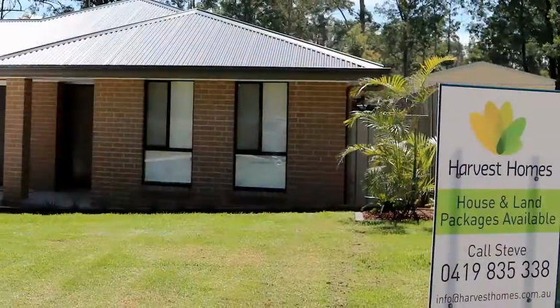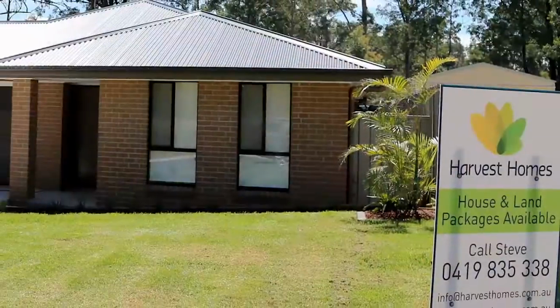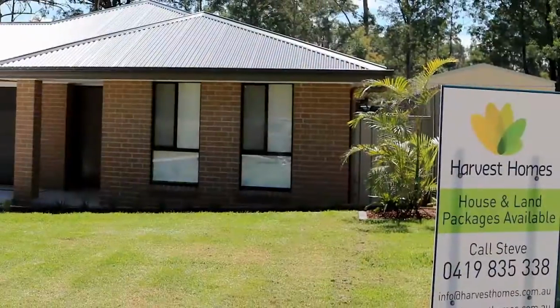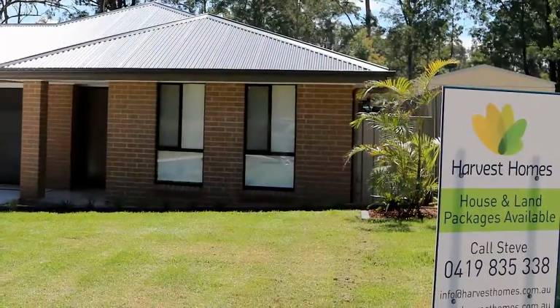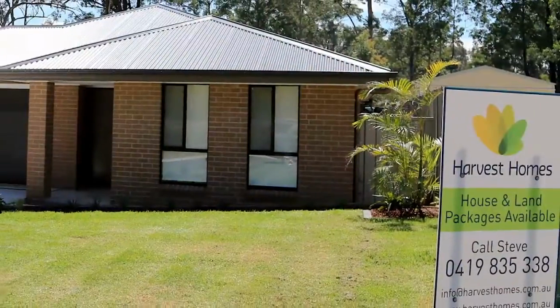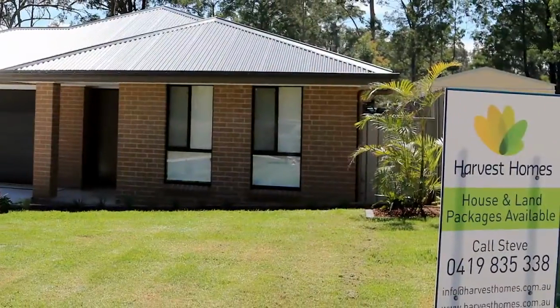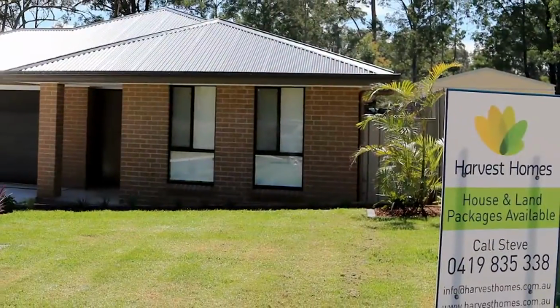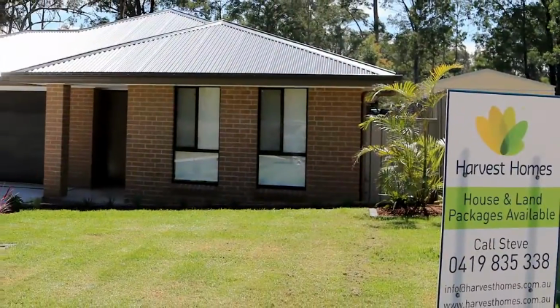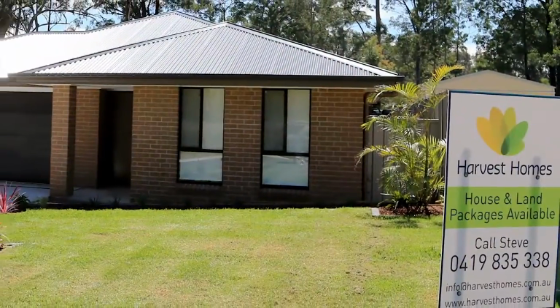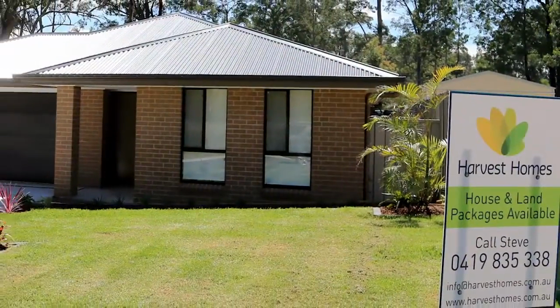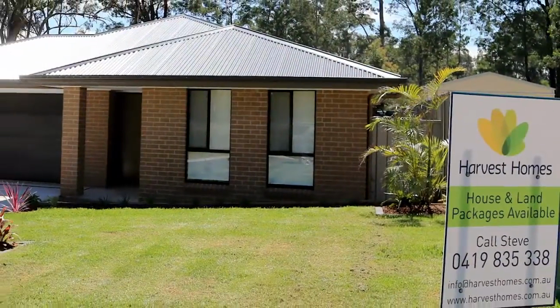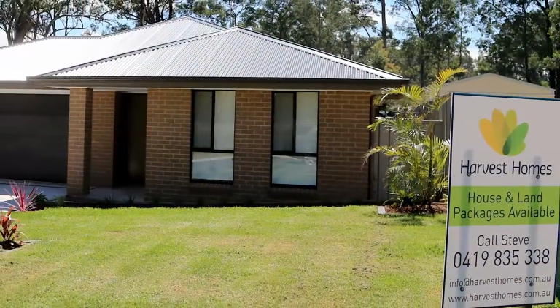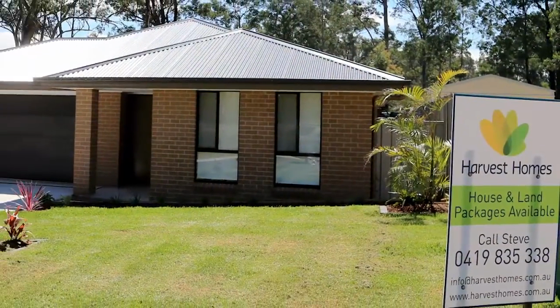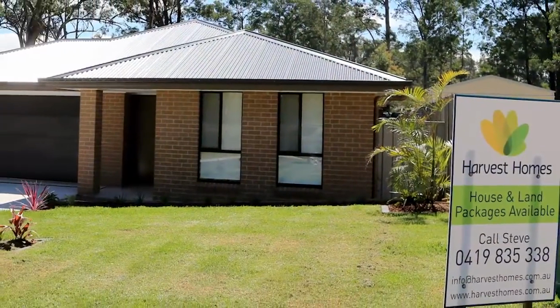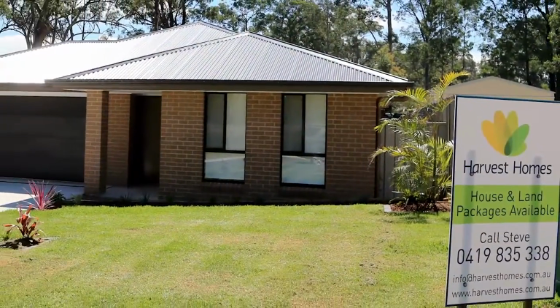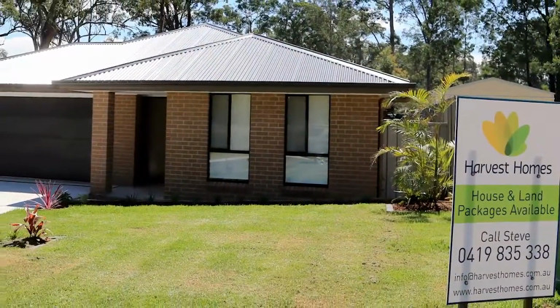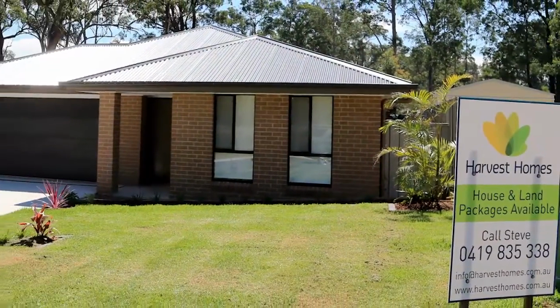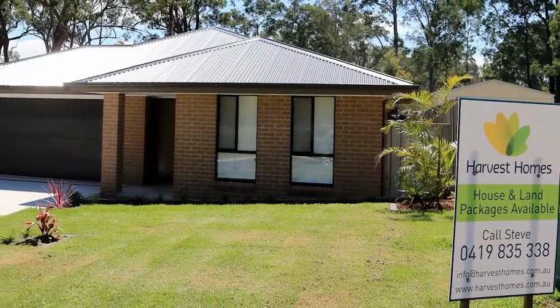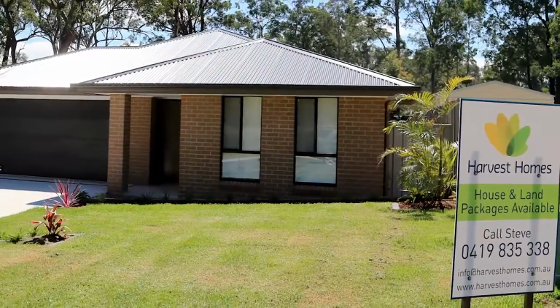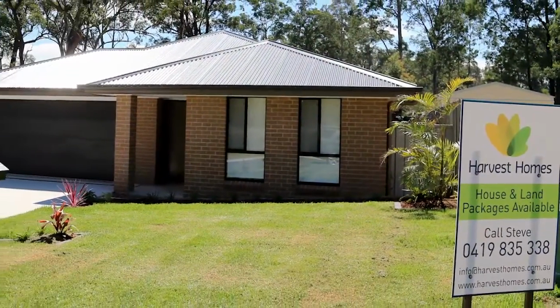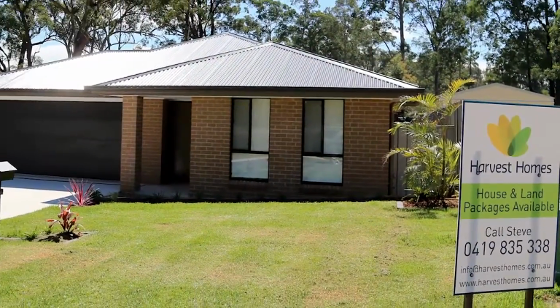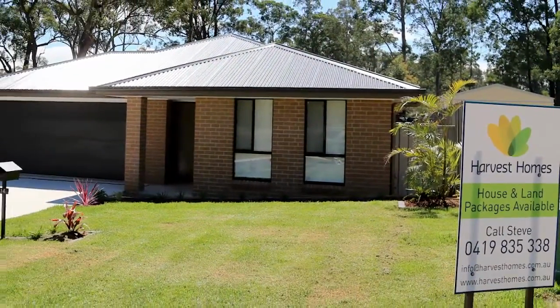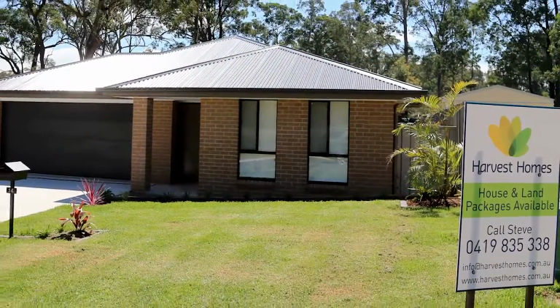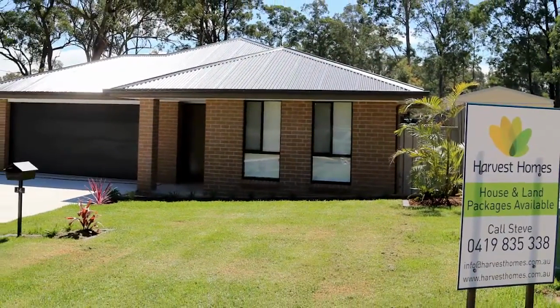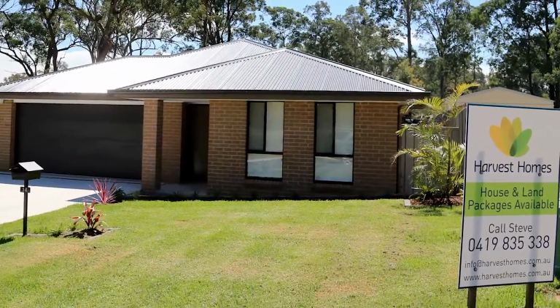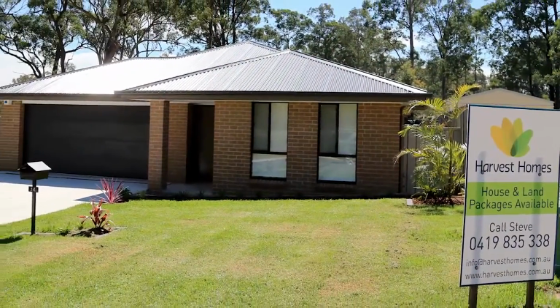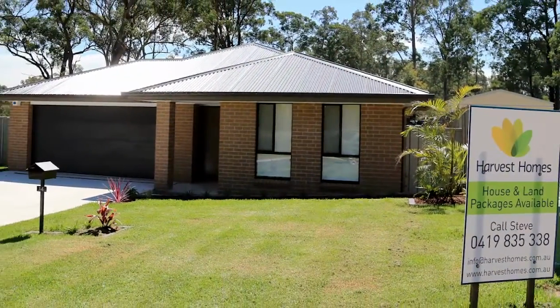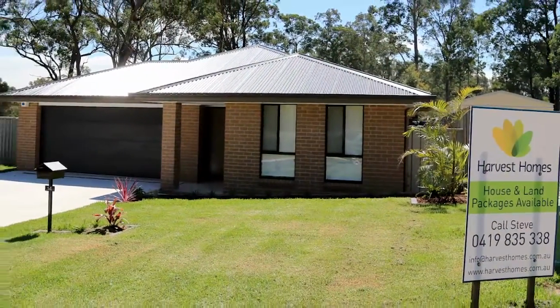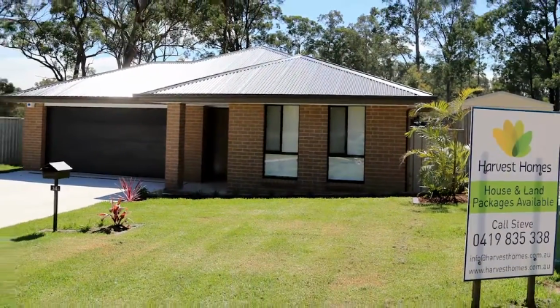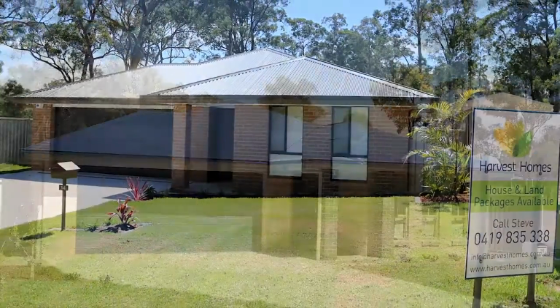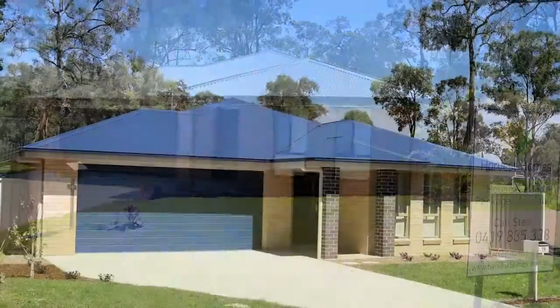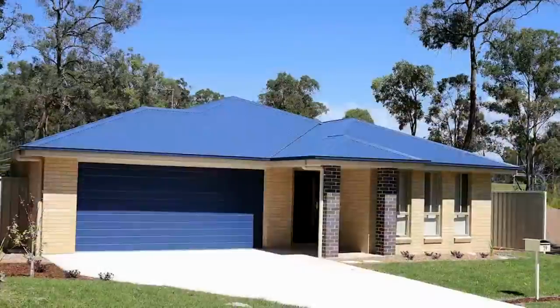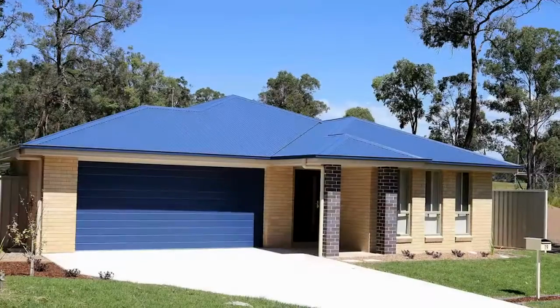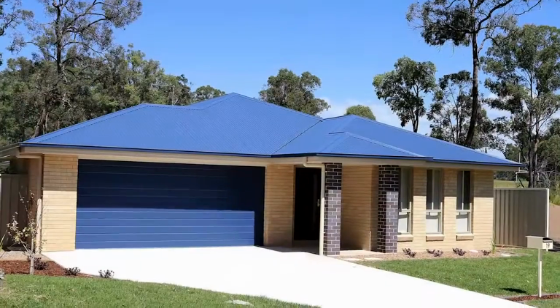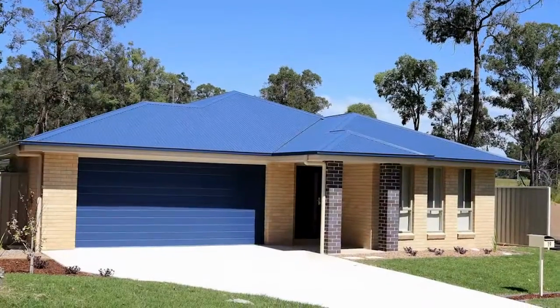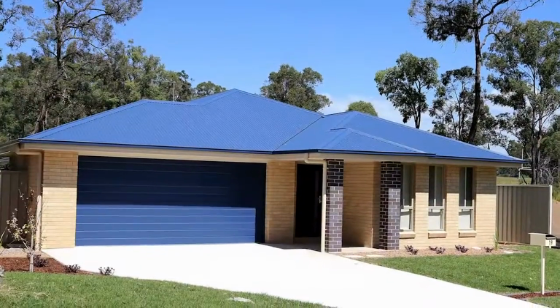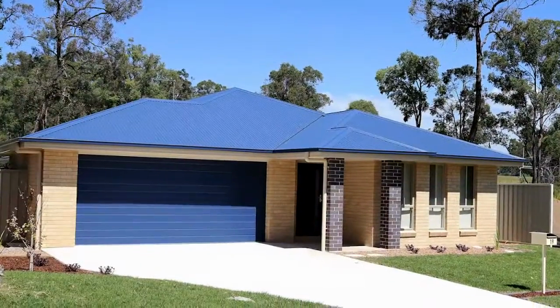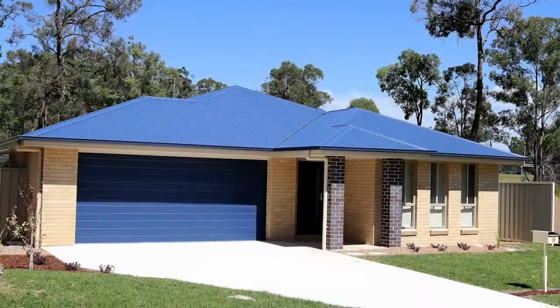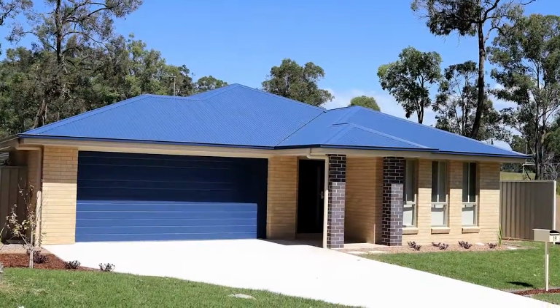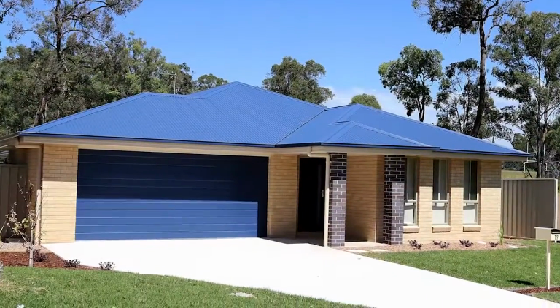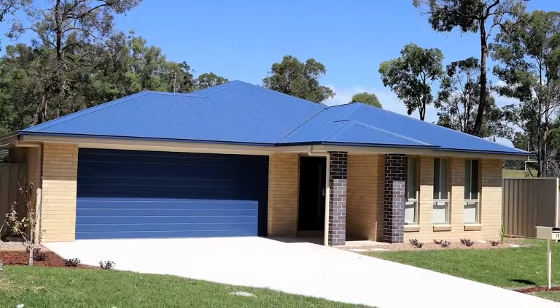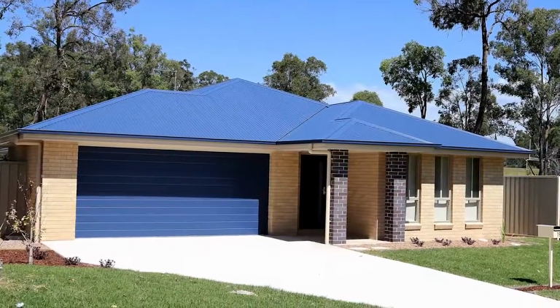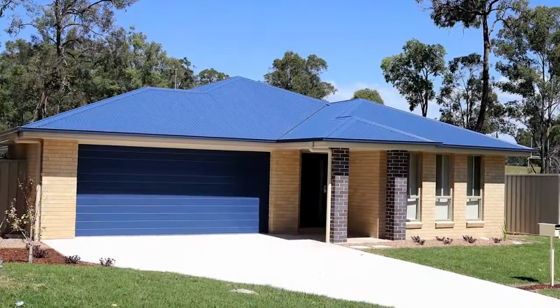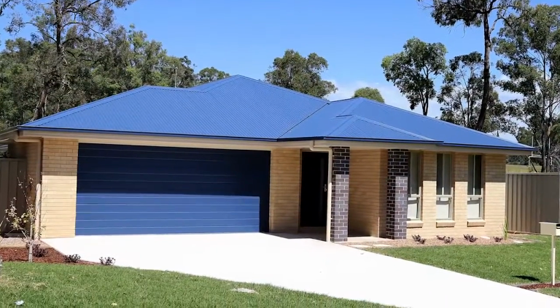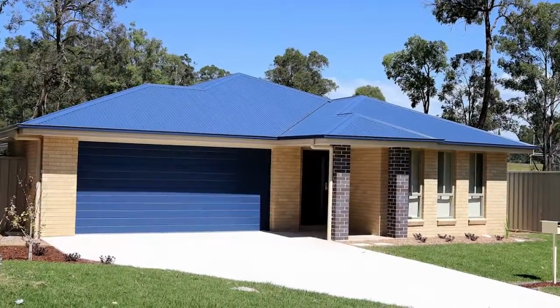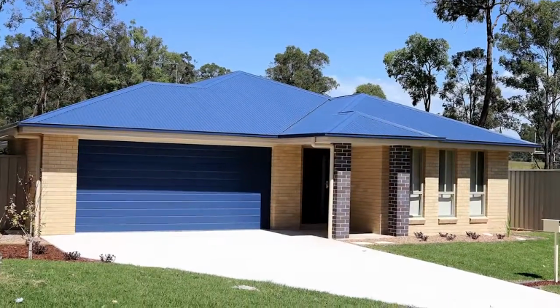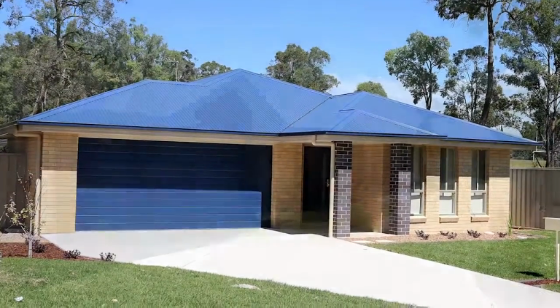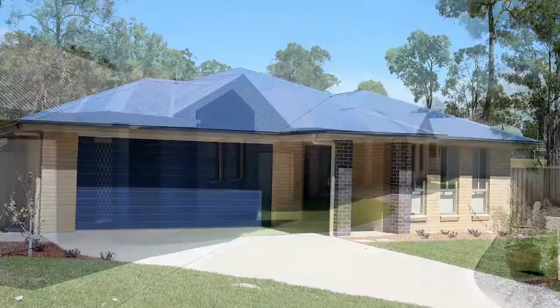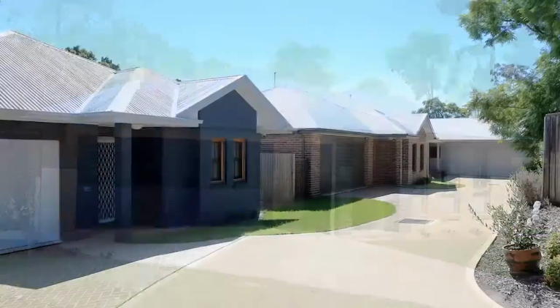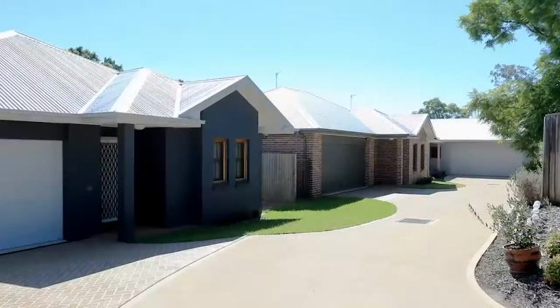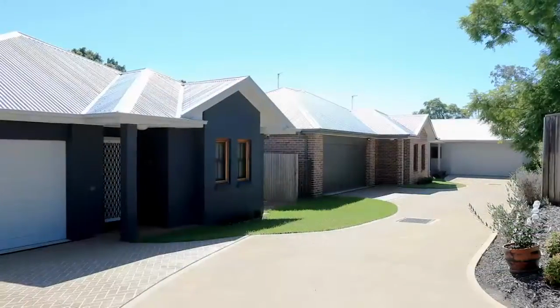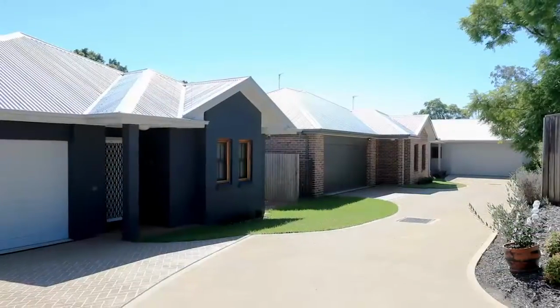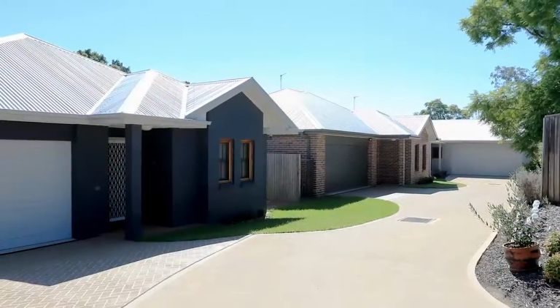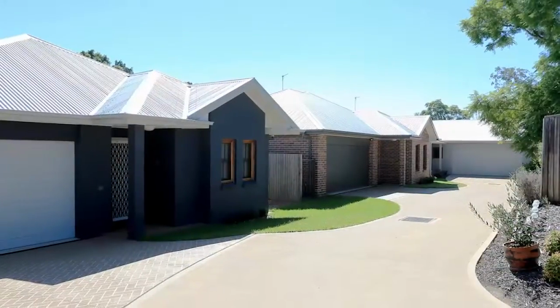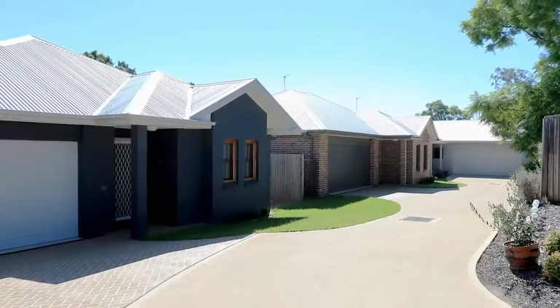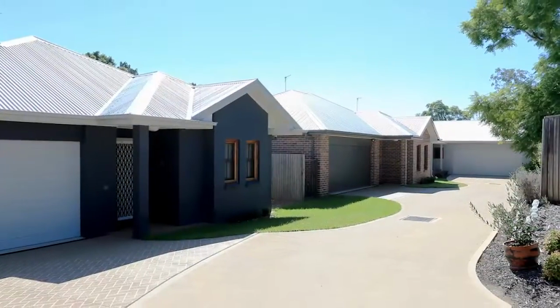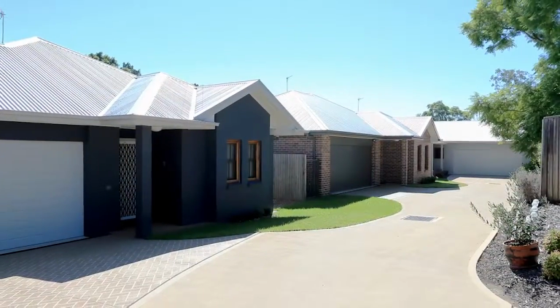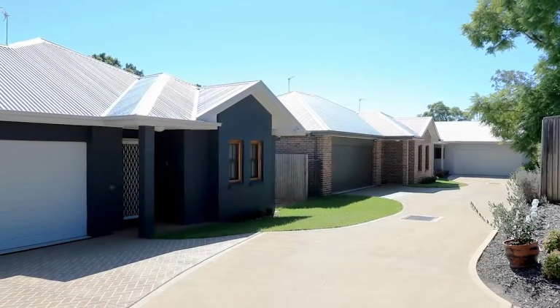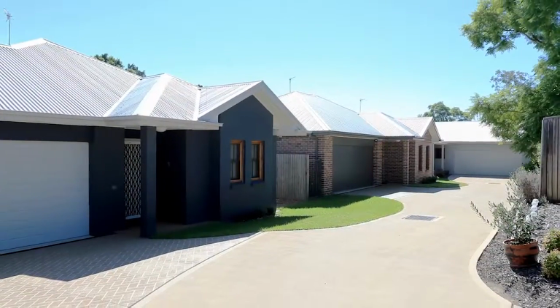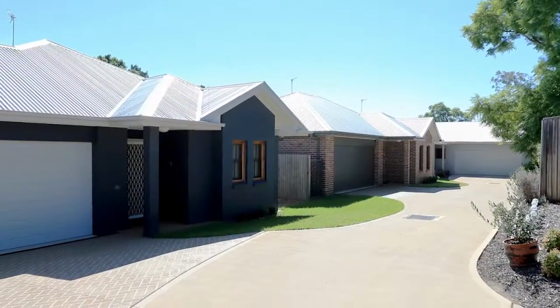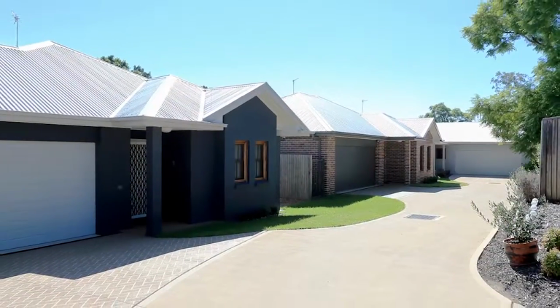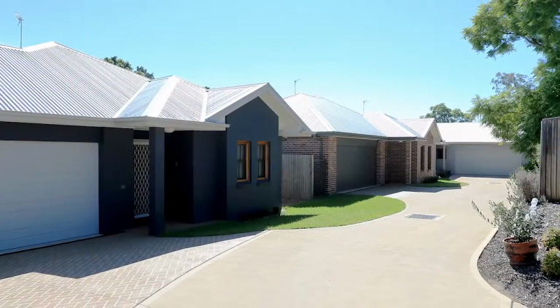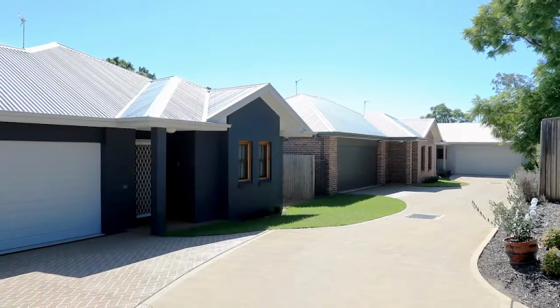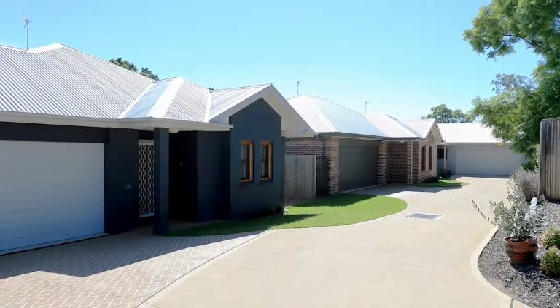And if you're looking to invest or move in straight away, Harvest Homes currently has a variety of existing properties for sale.